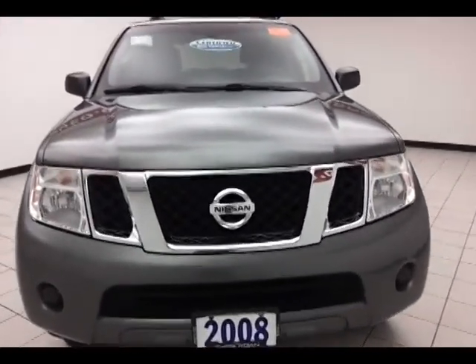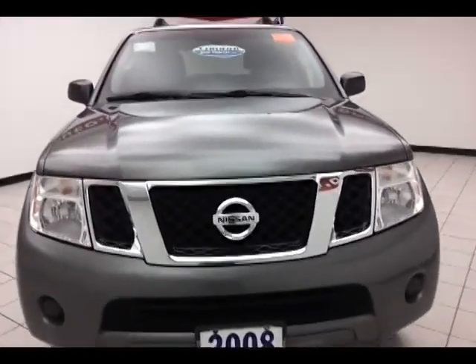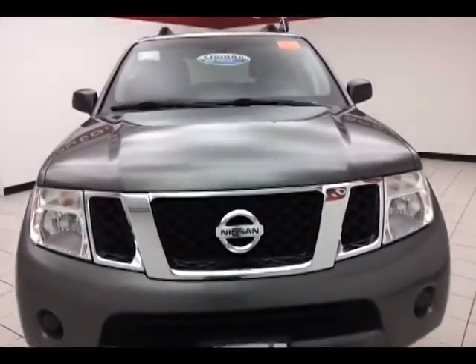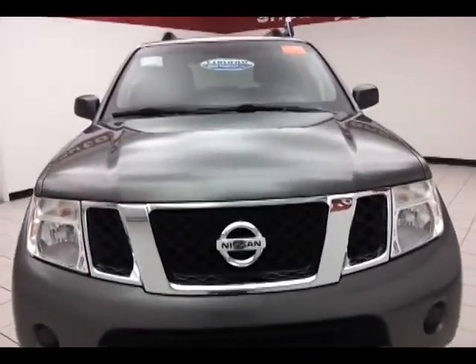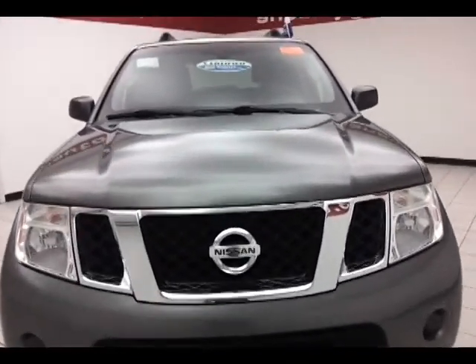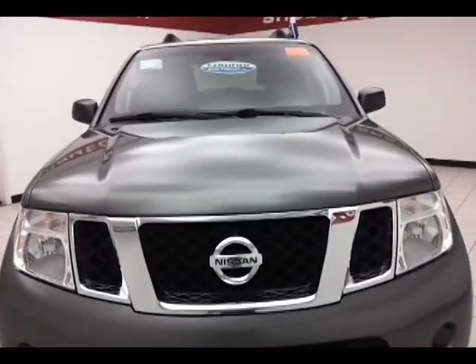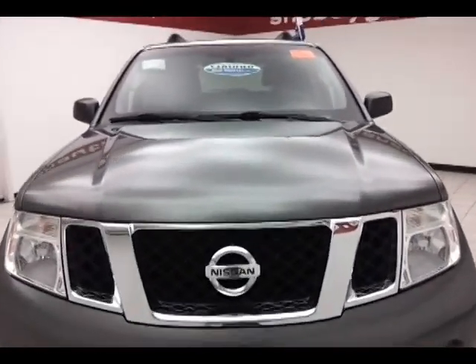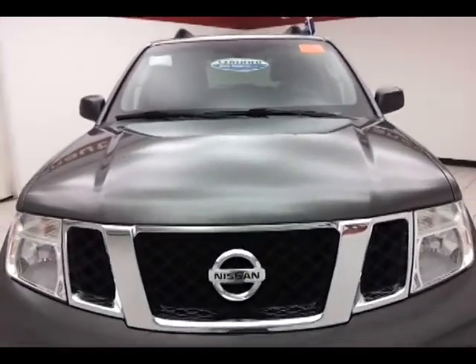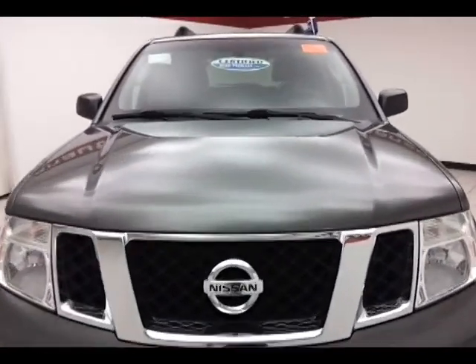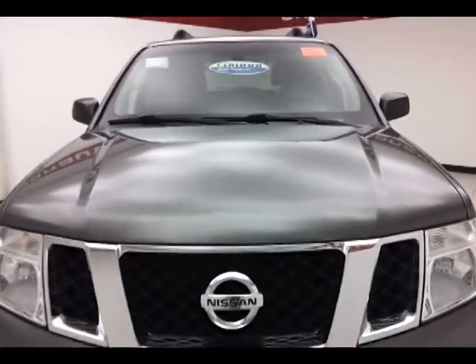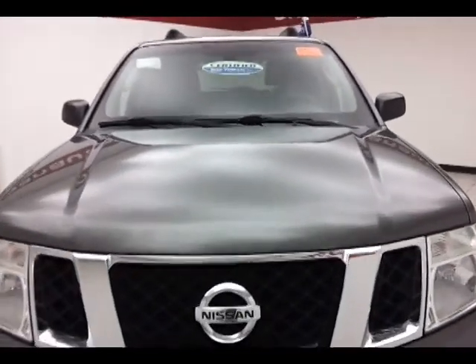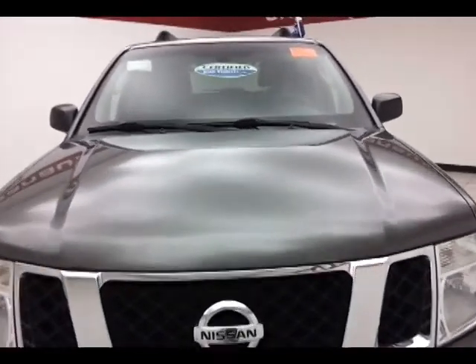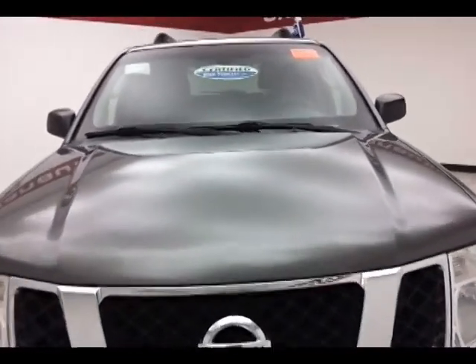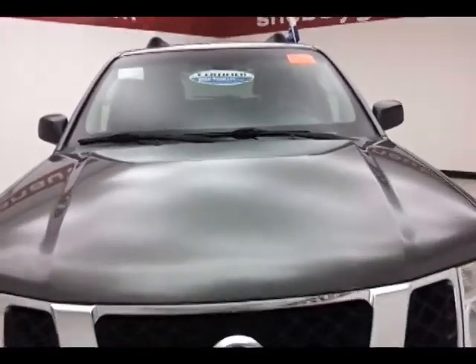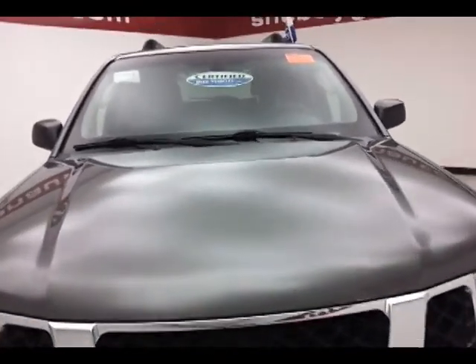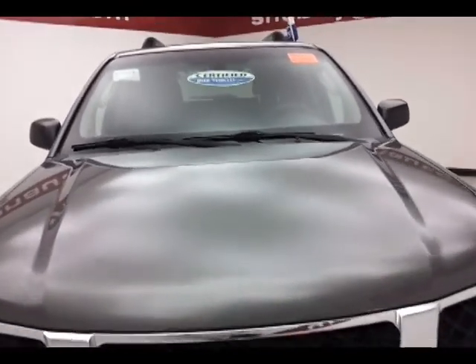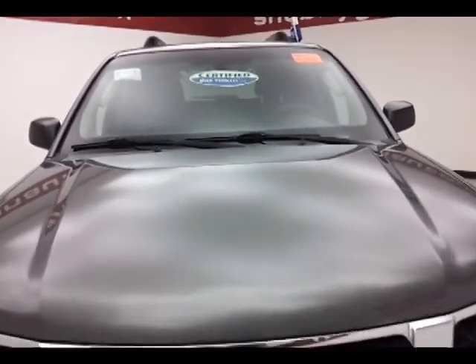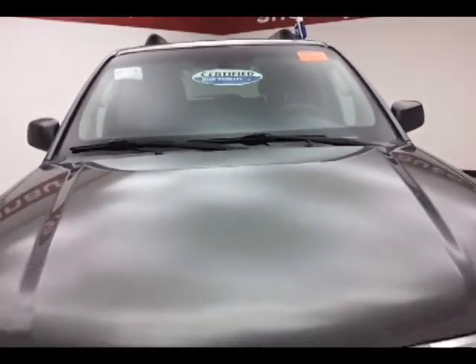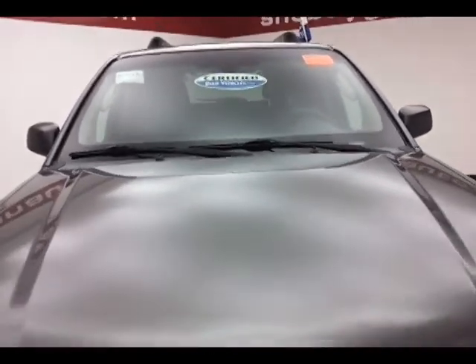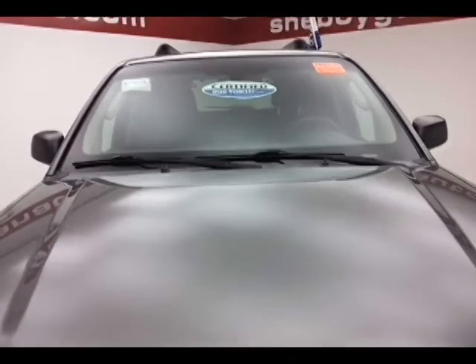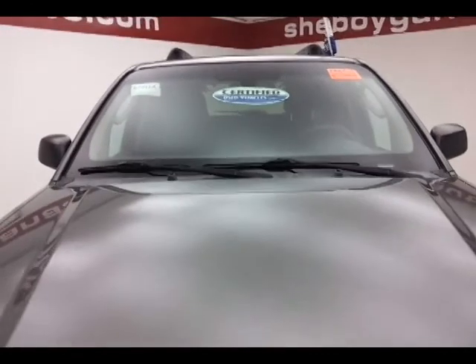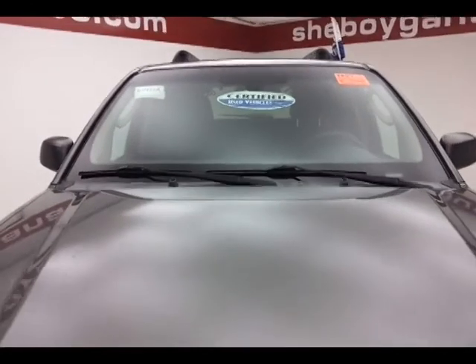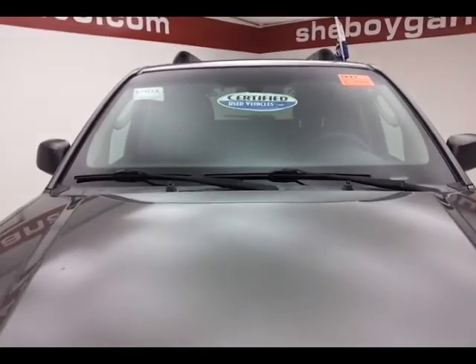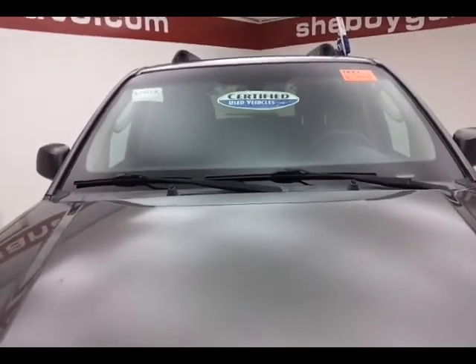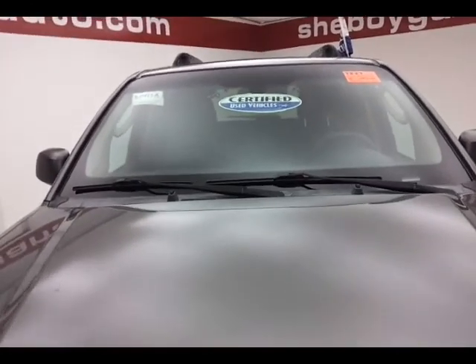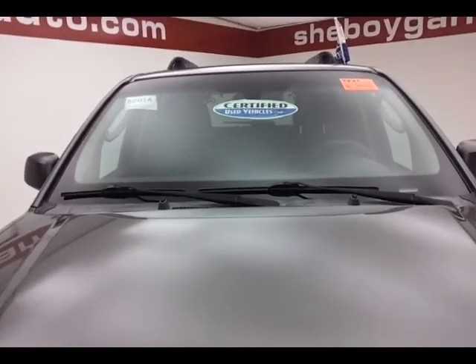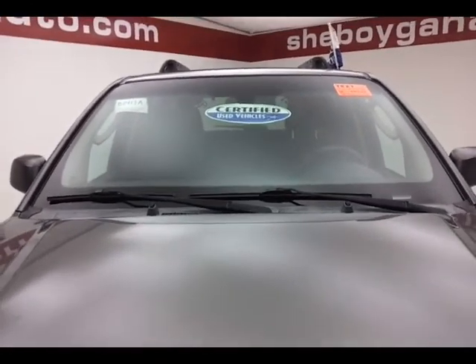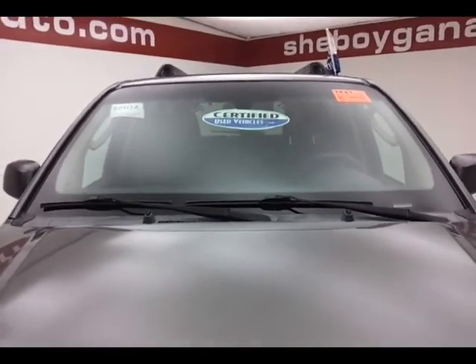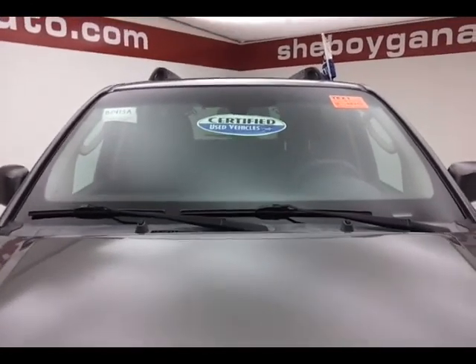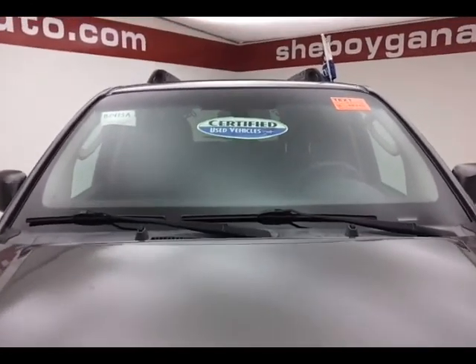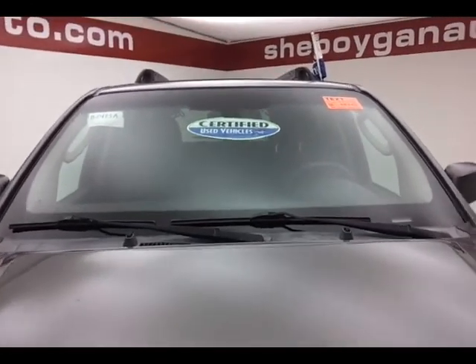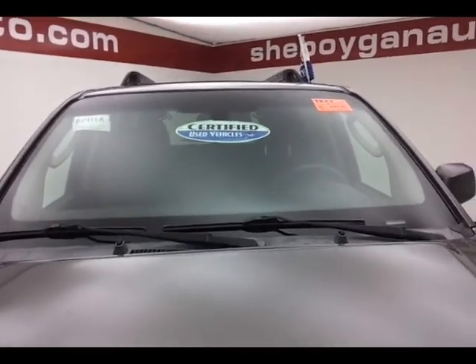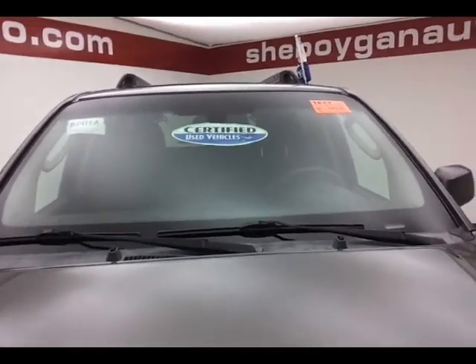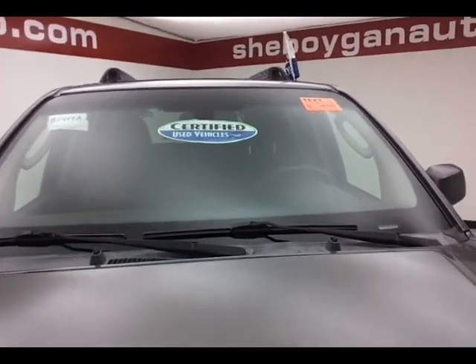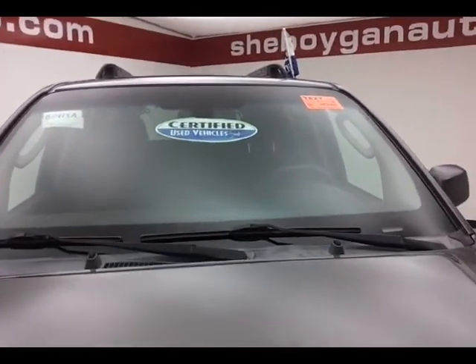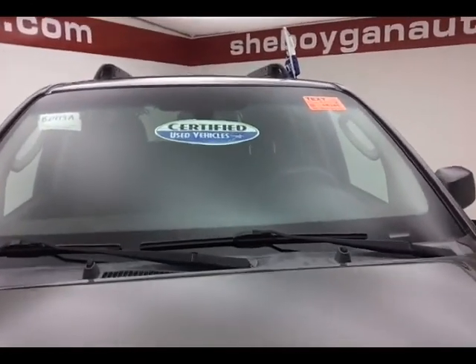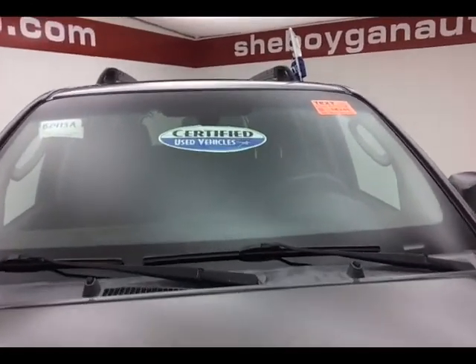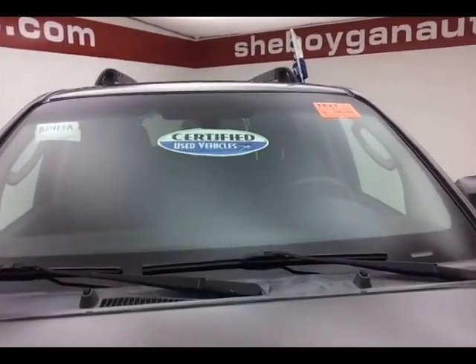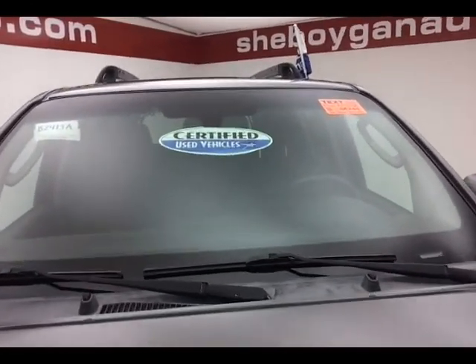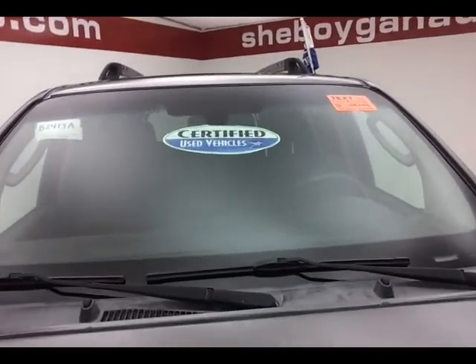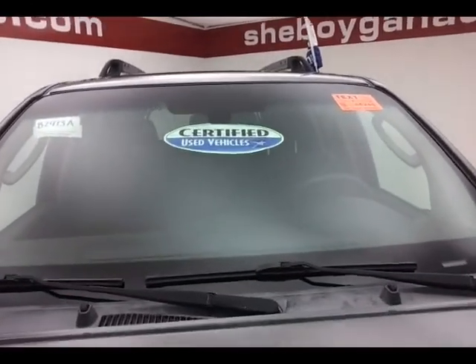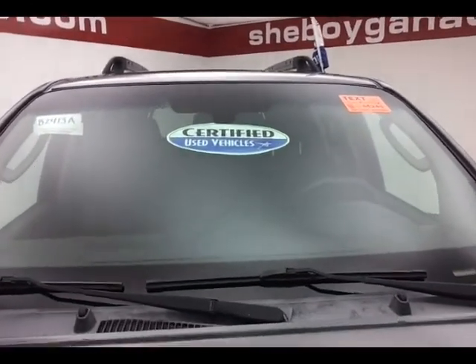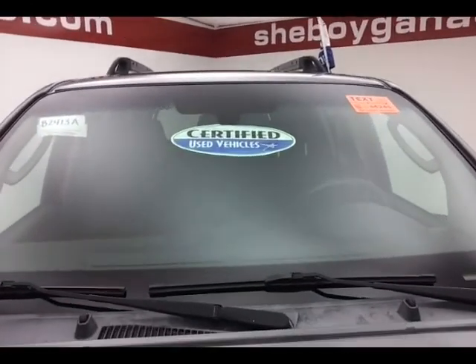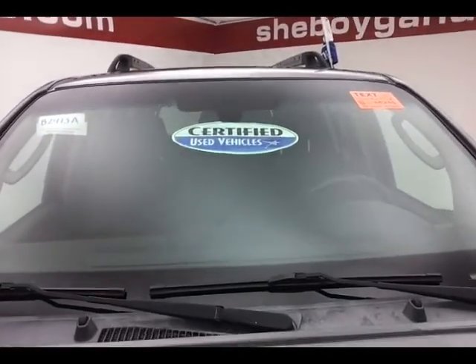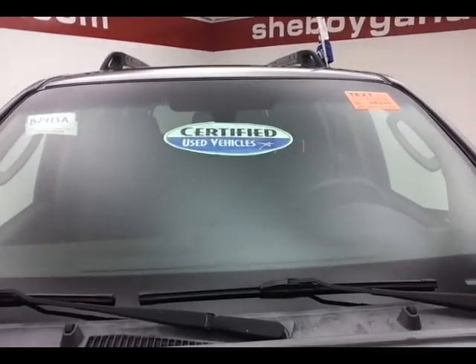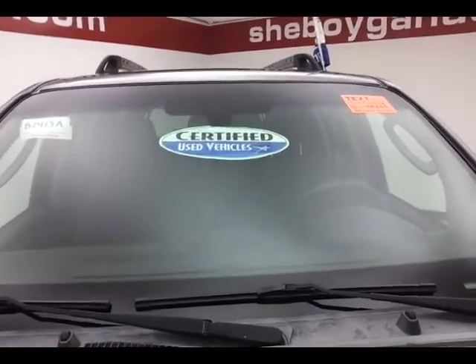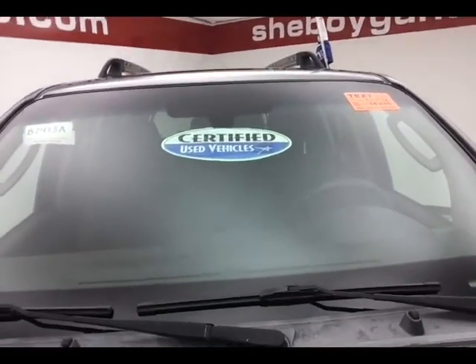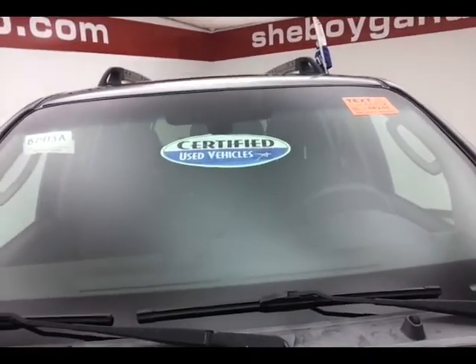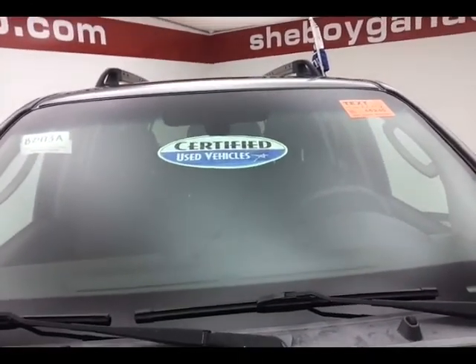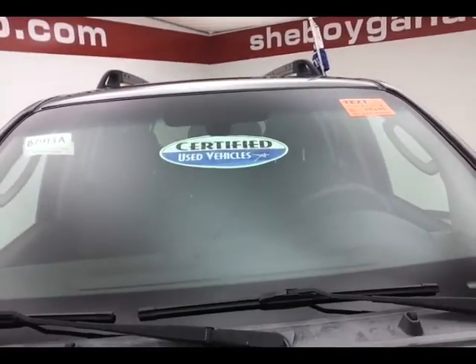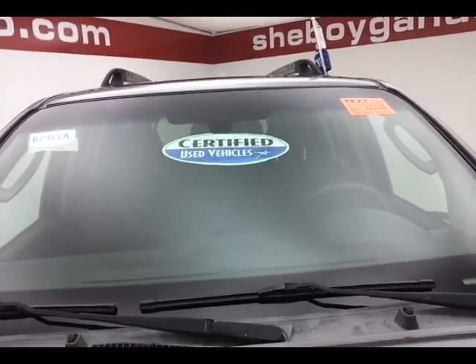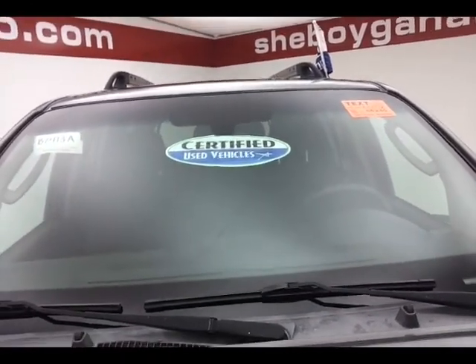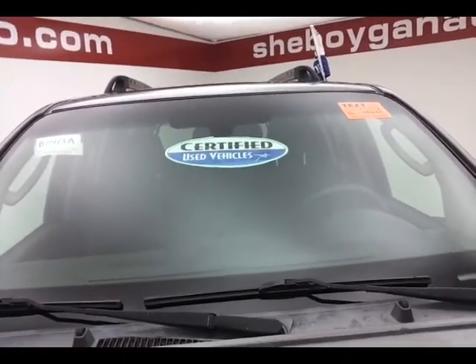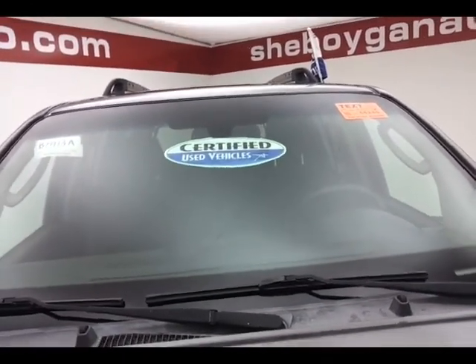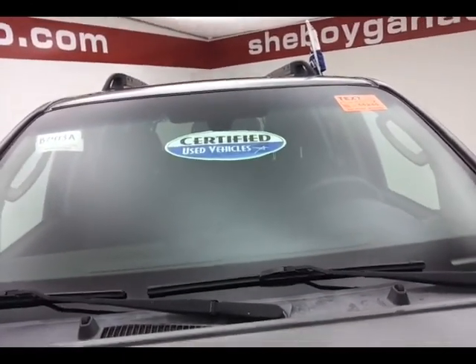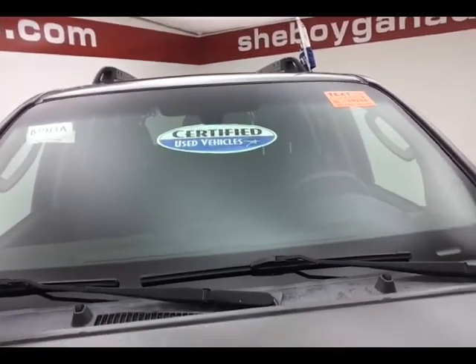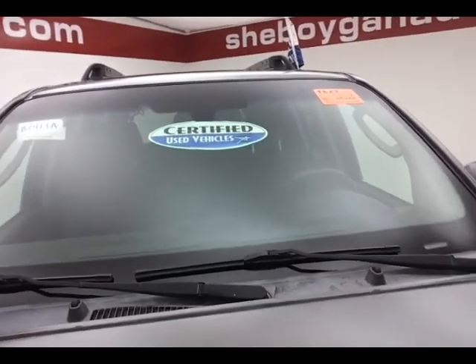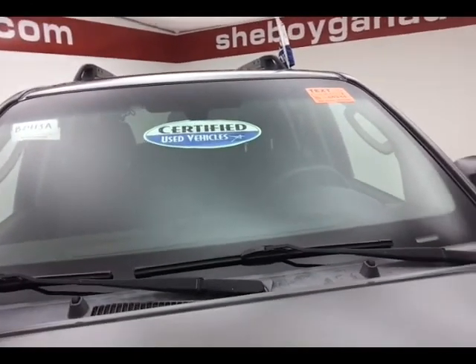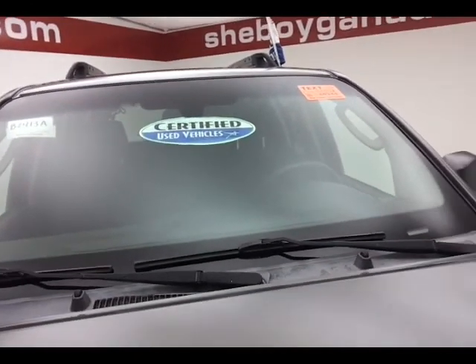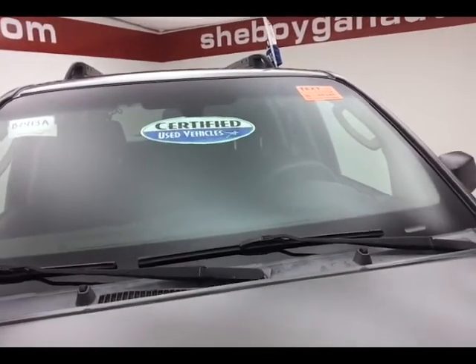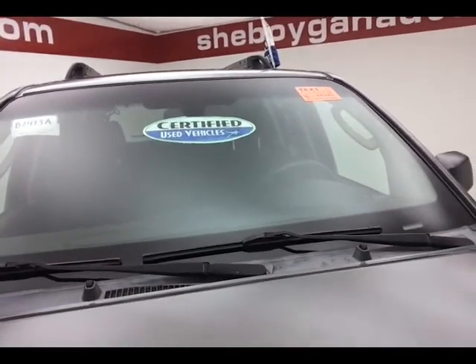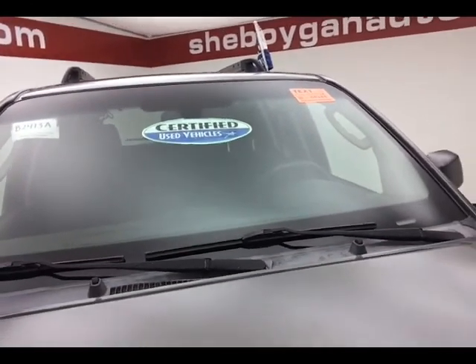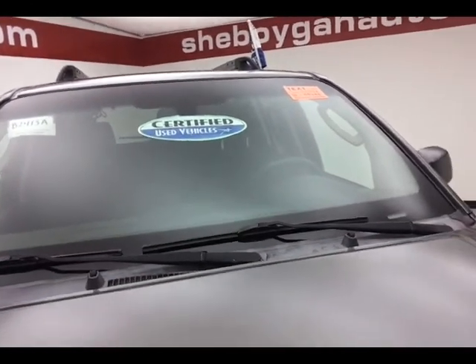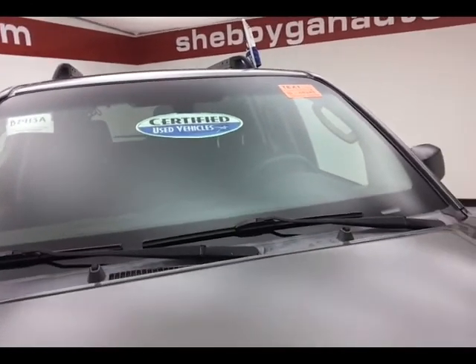After a thorough inspection, it was qualified for our certified used vehicle program, giving you a three month, 3,000 mile powertrain warranty.